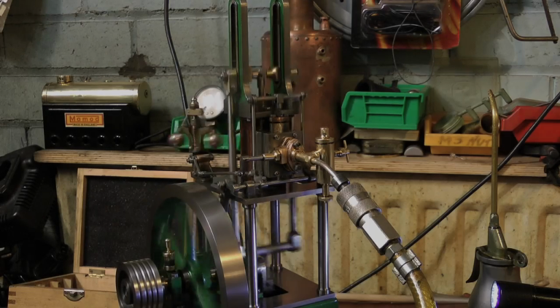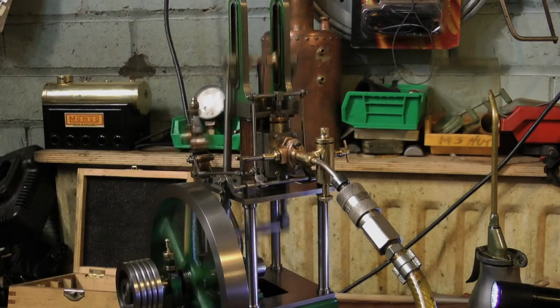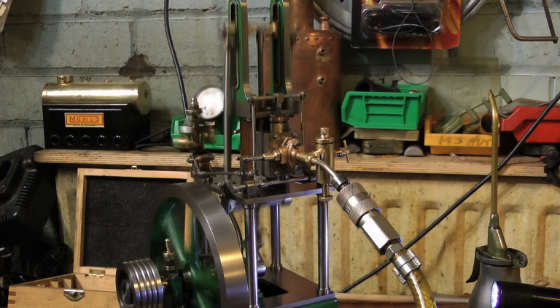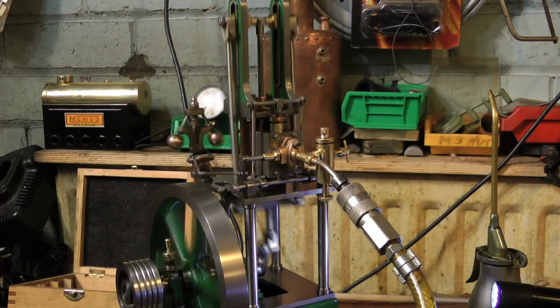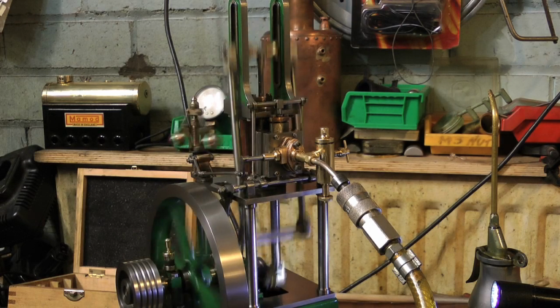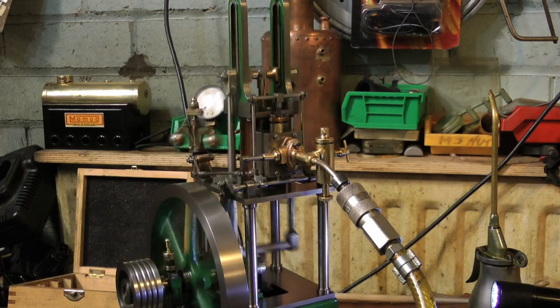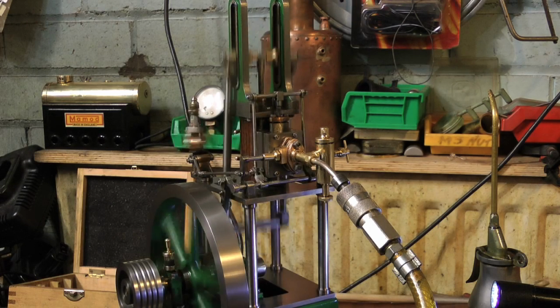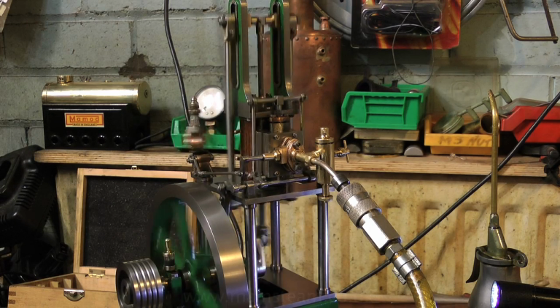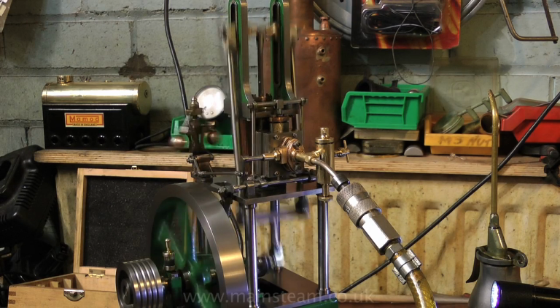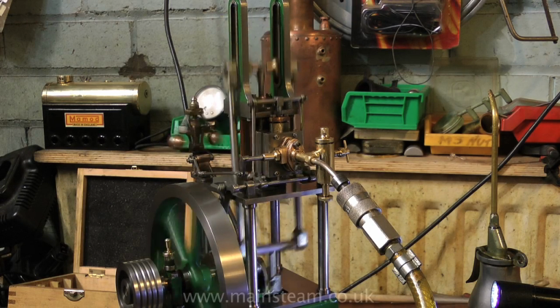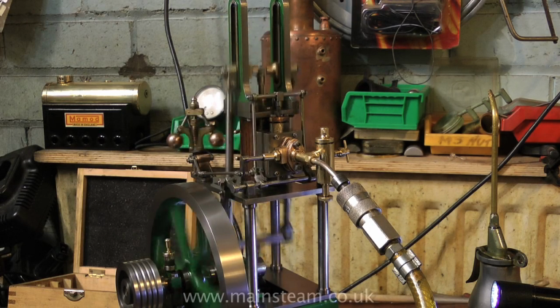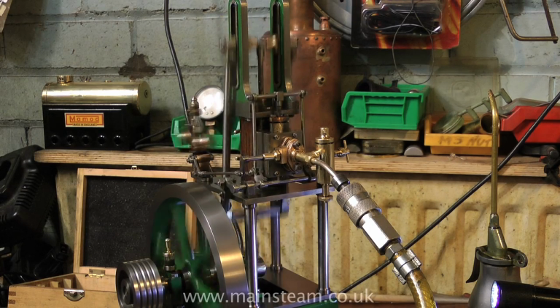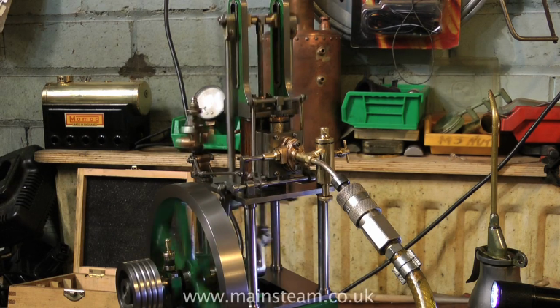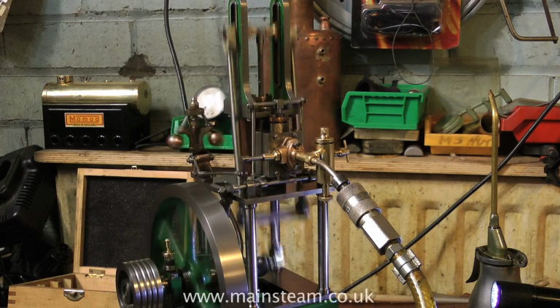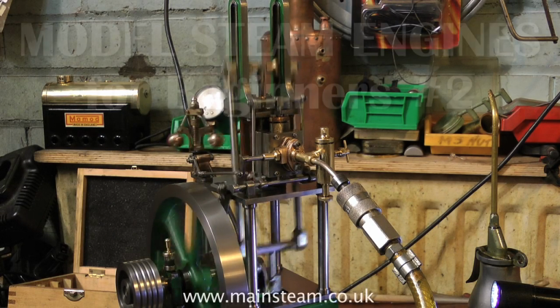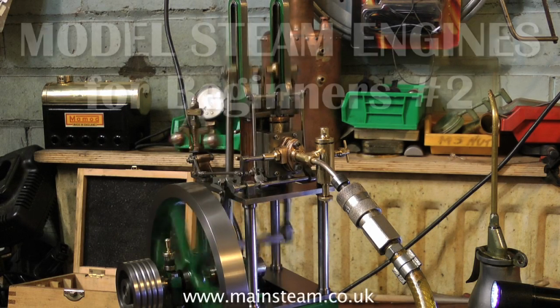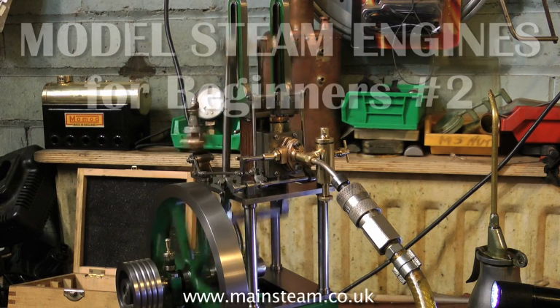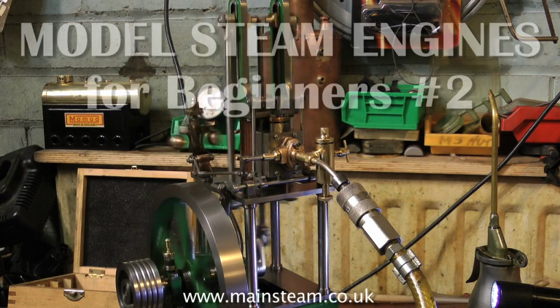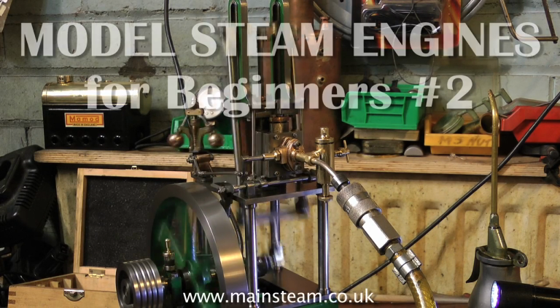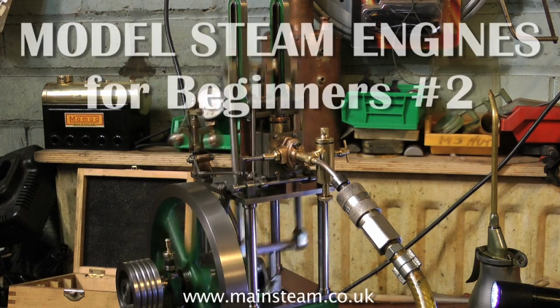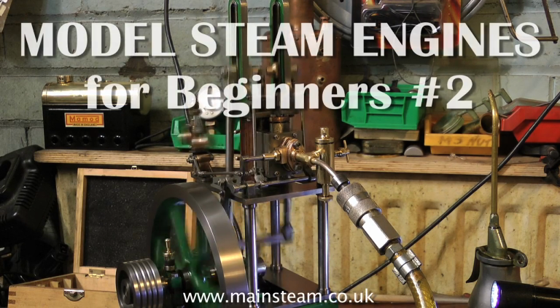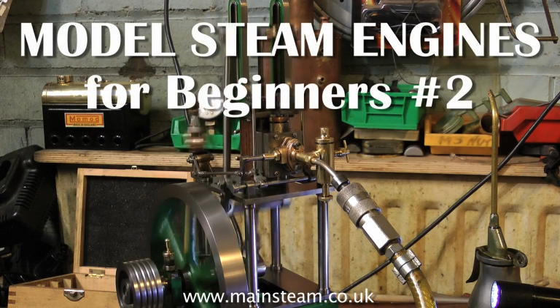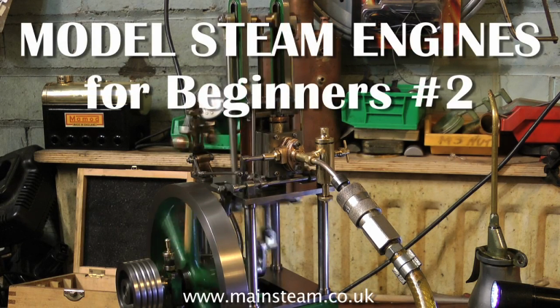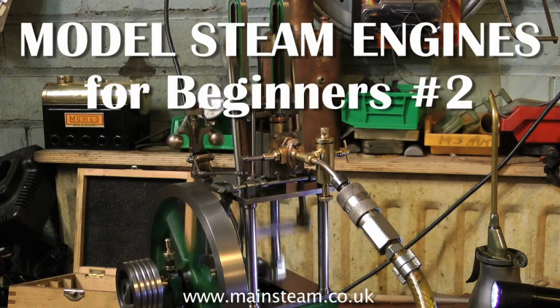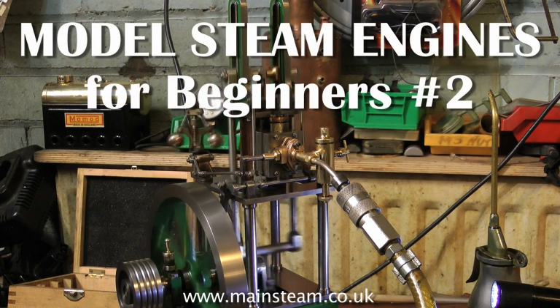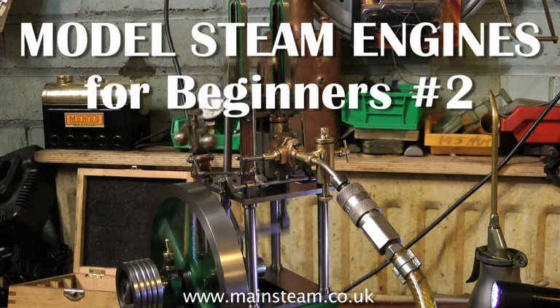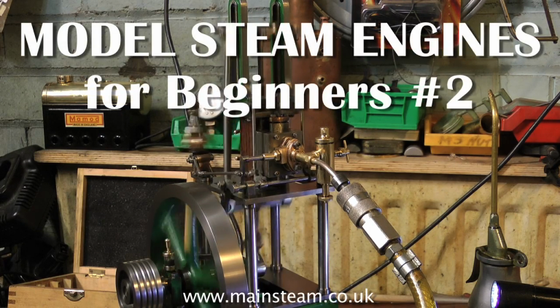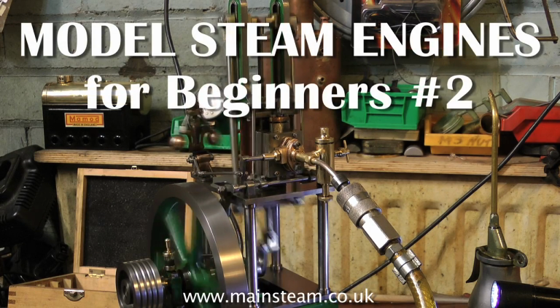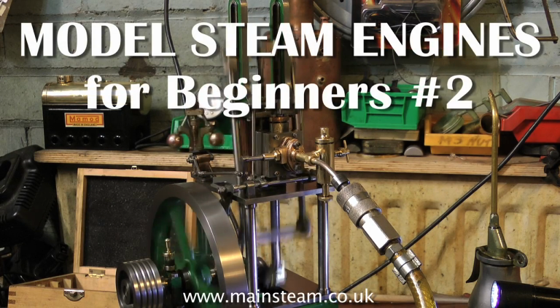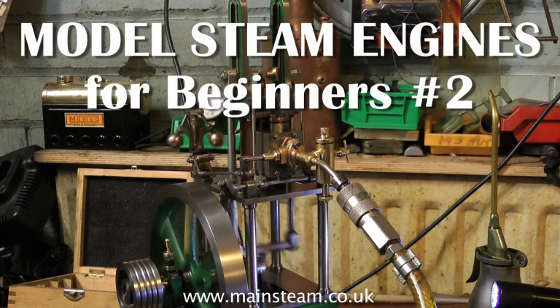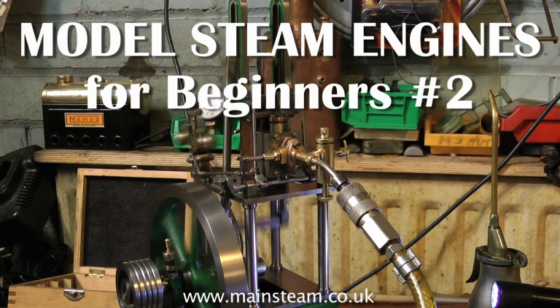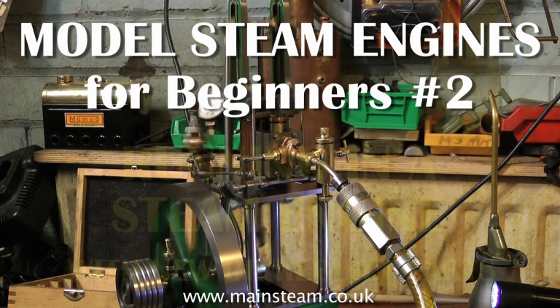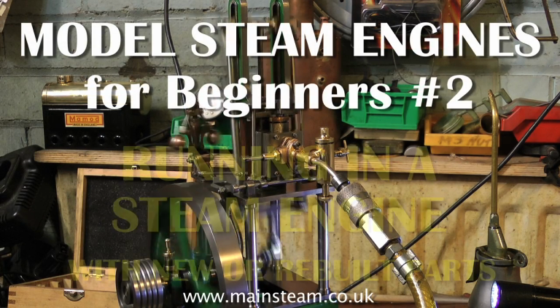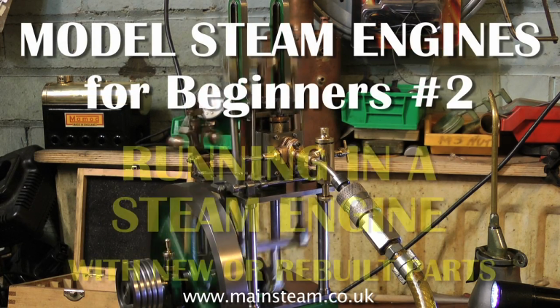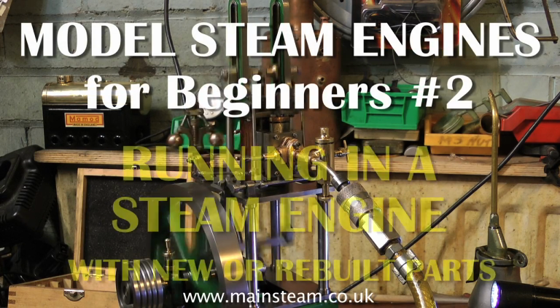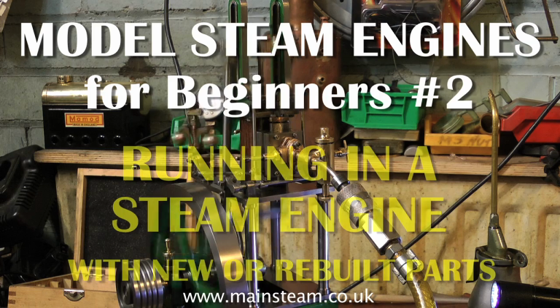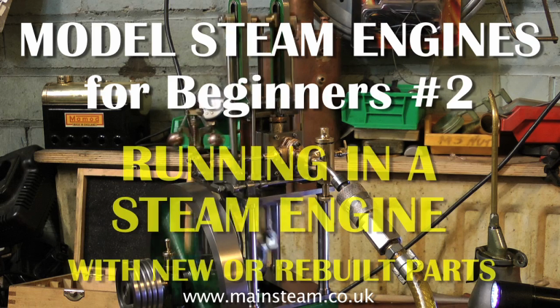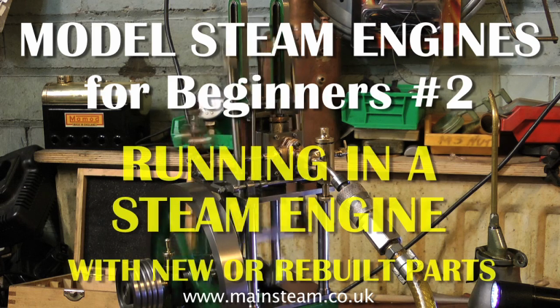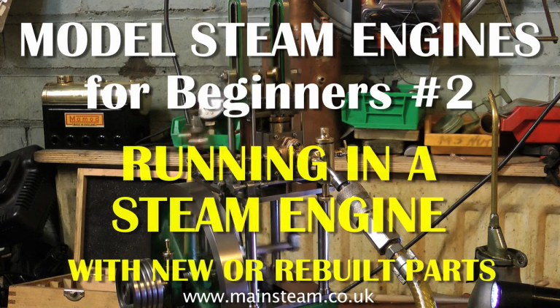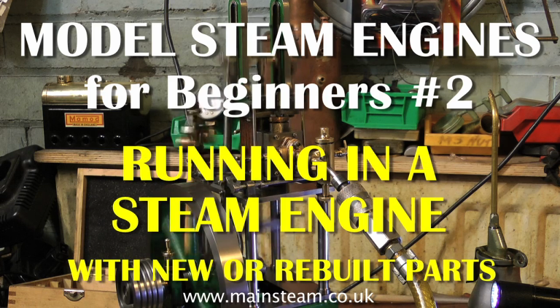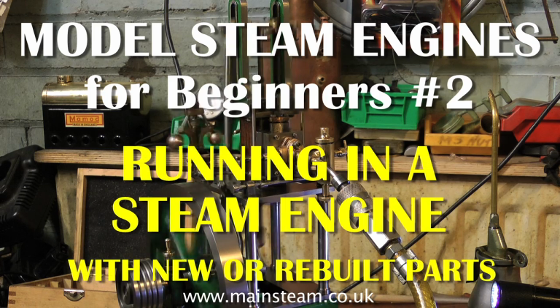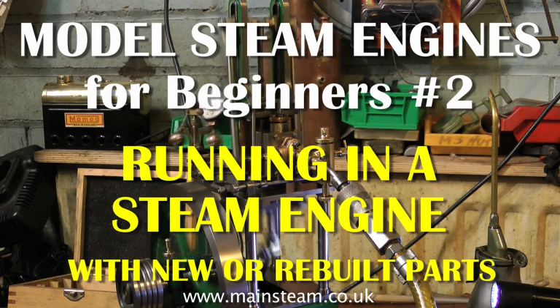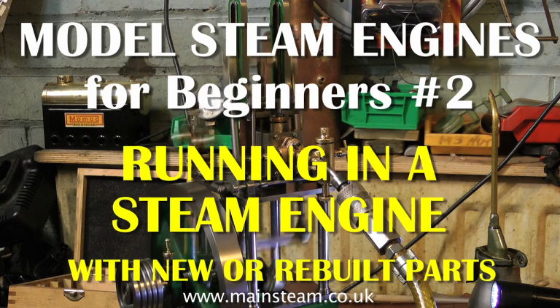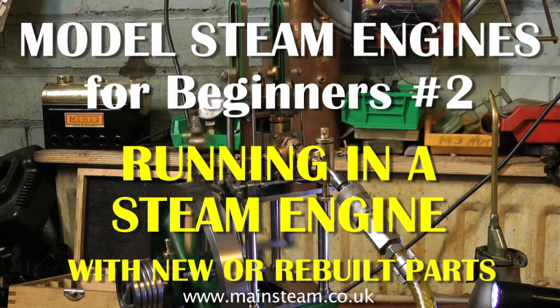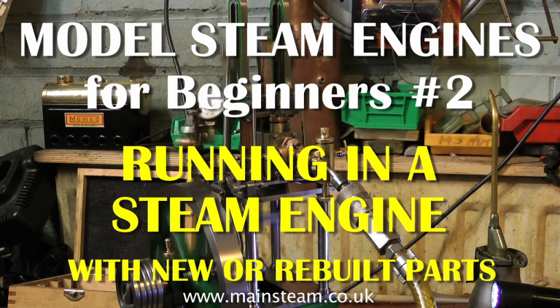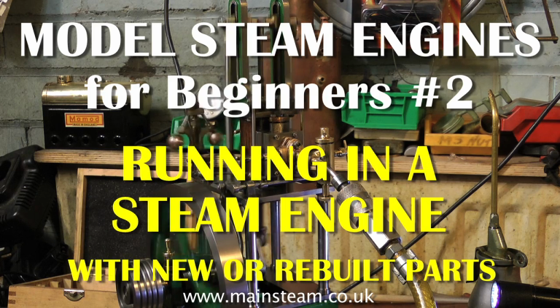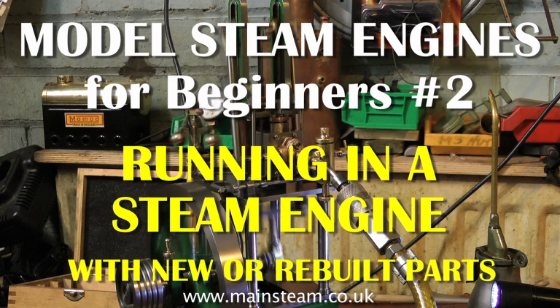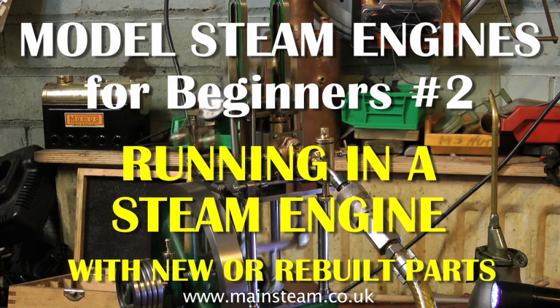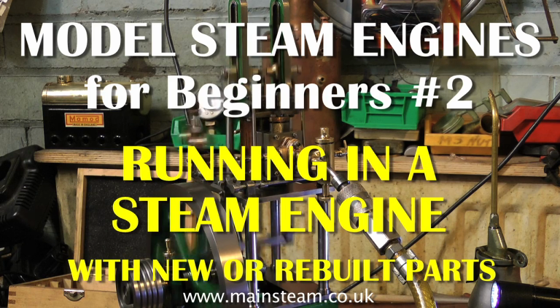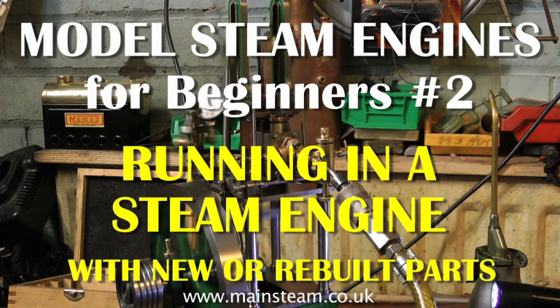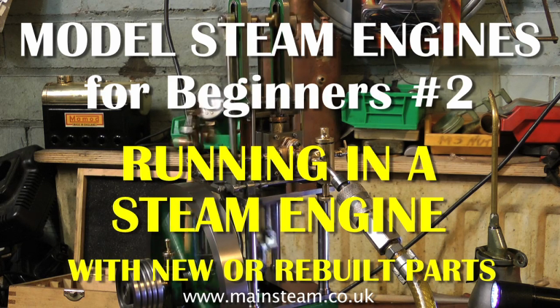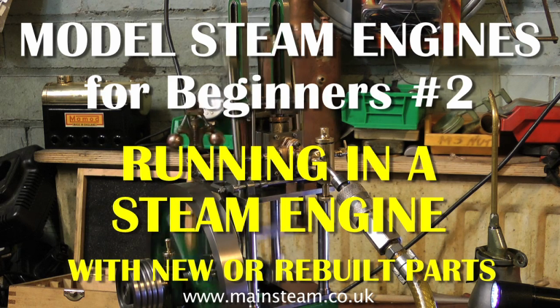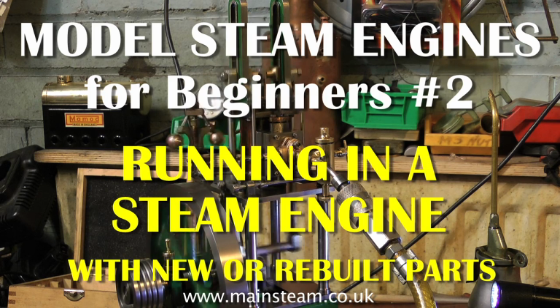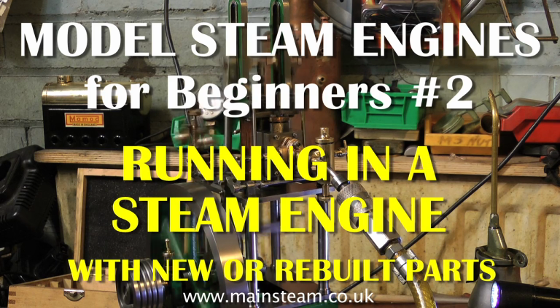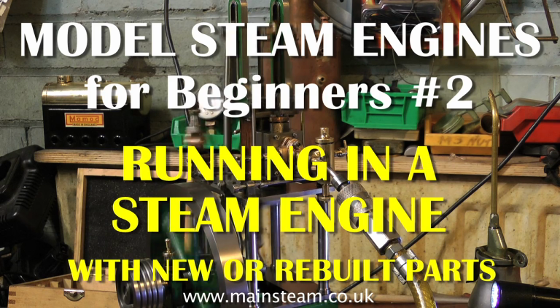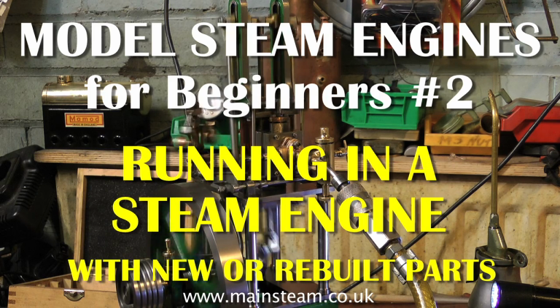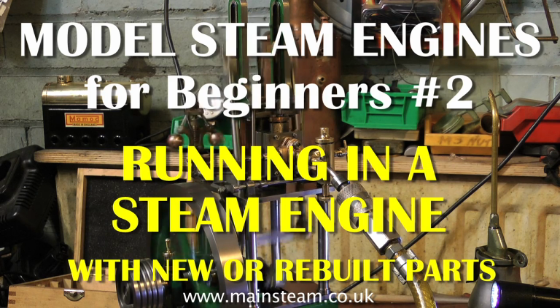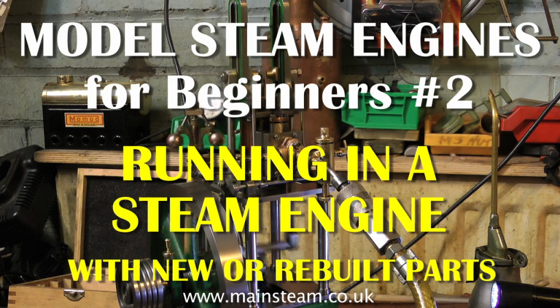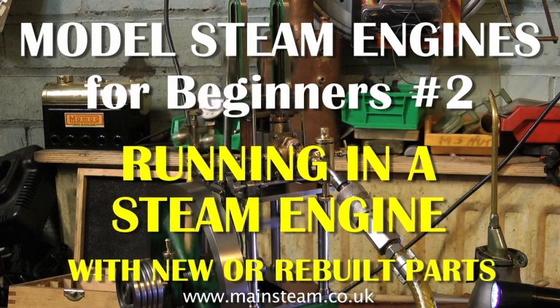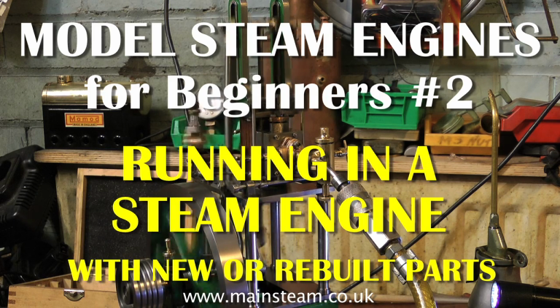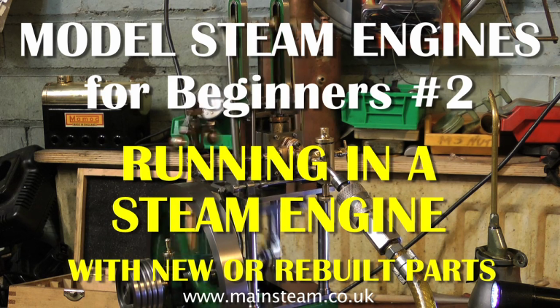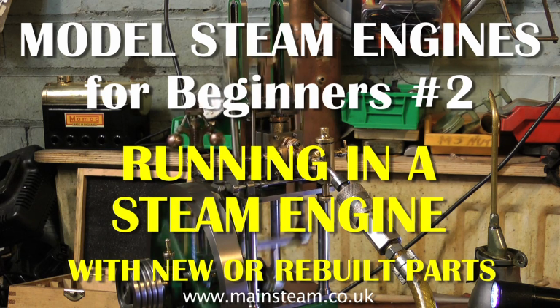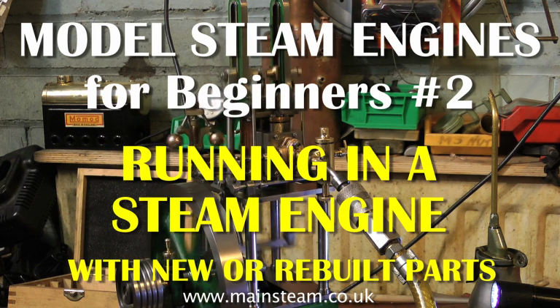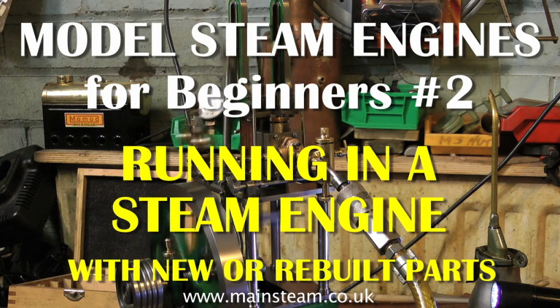Welcome to Model Steam Engines for Beginners. This is number 2: running in a steam engine with new or rebuilt parts.